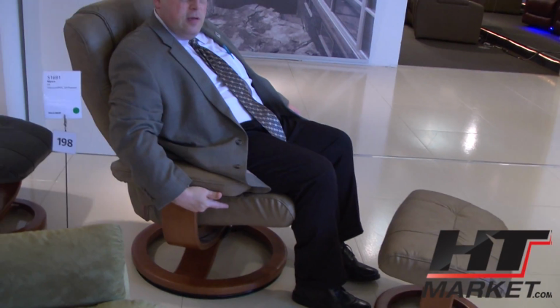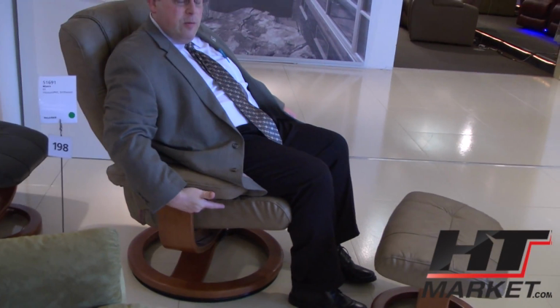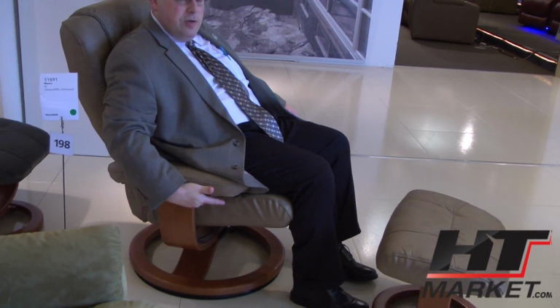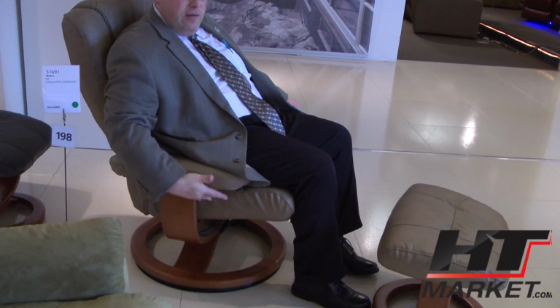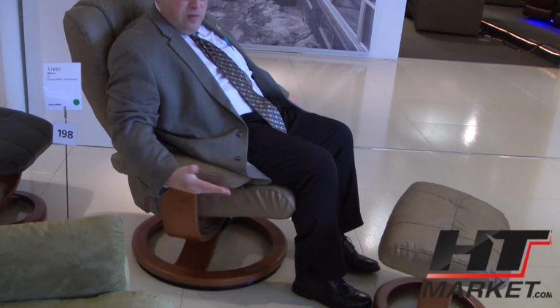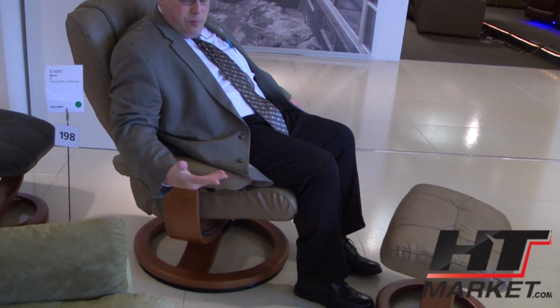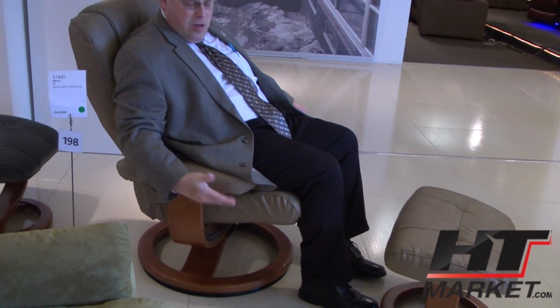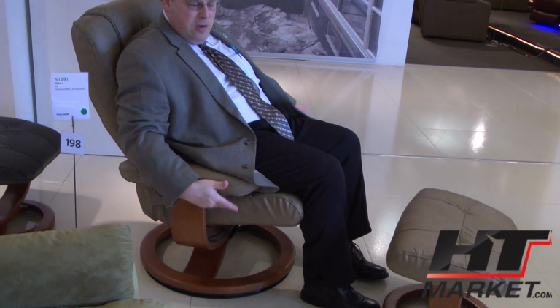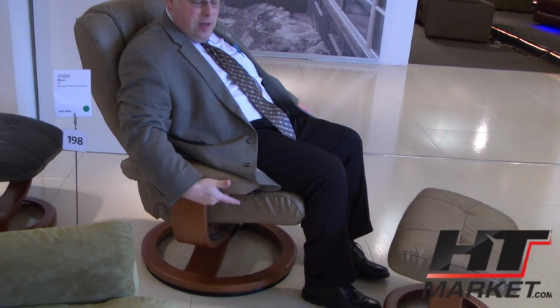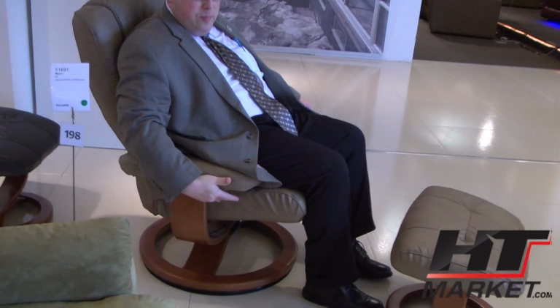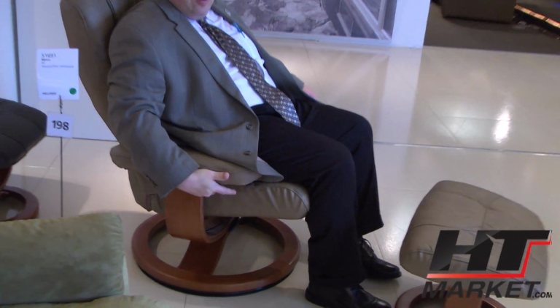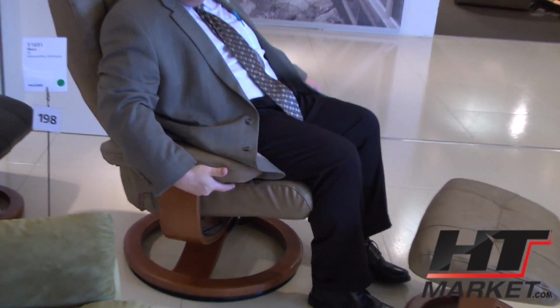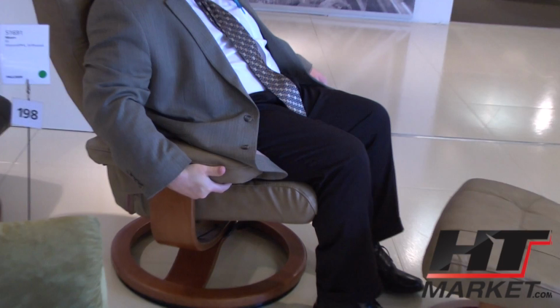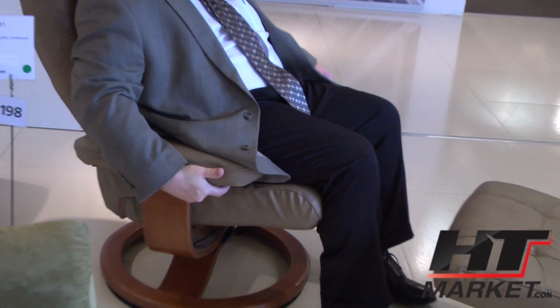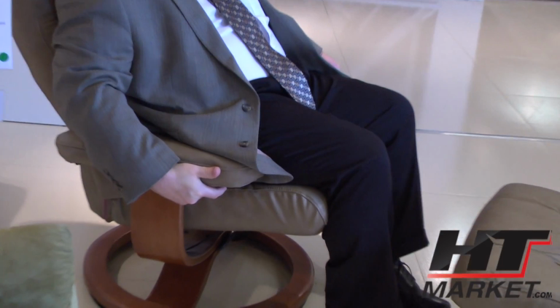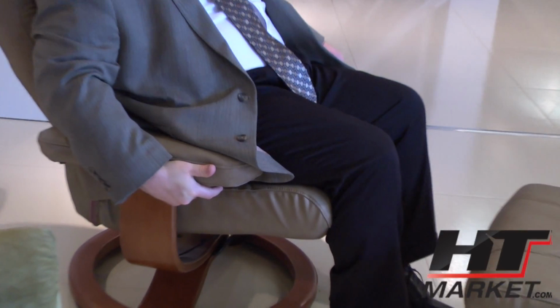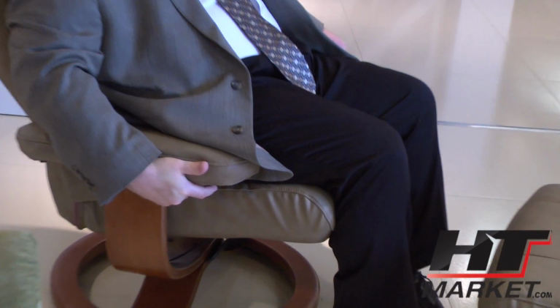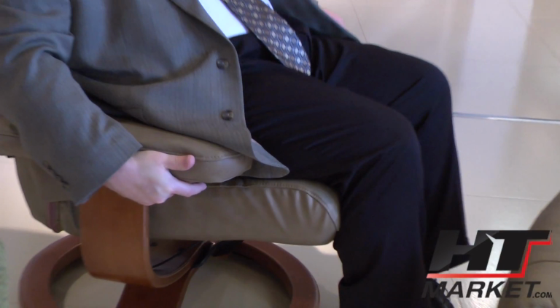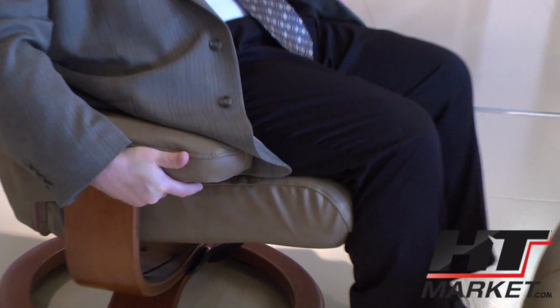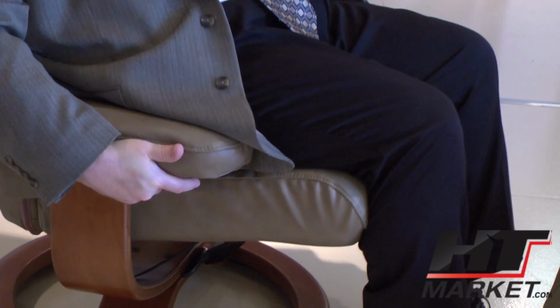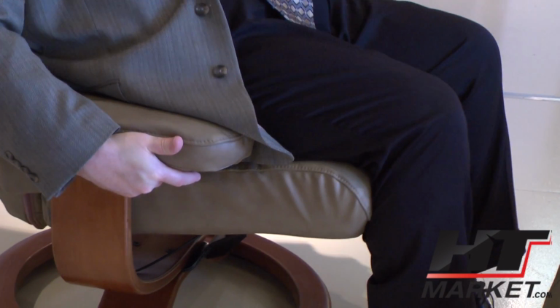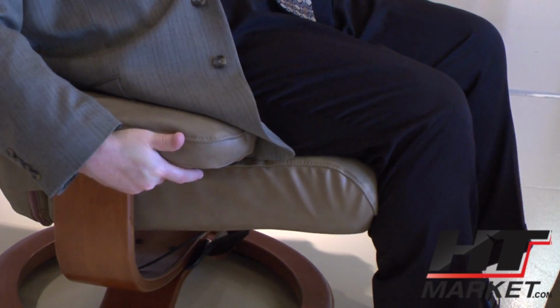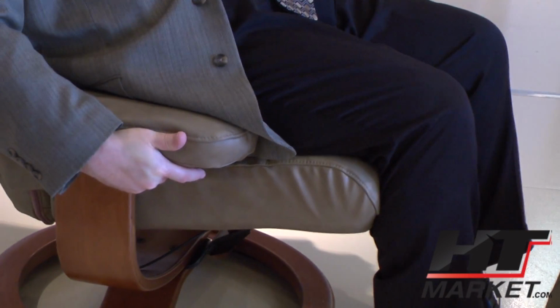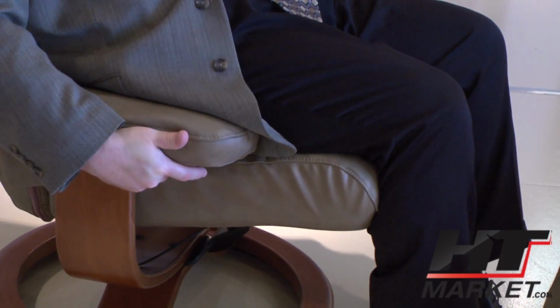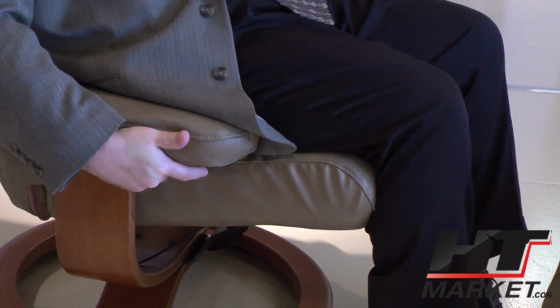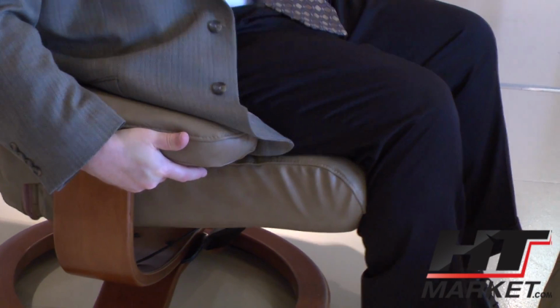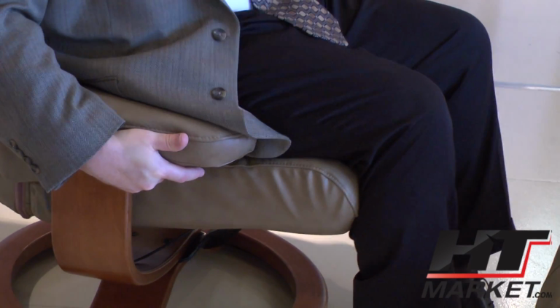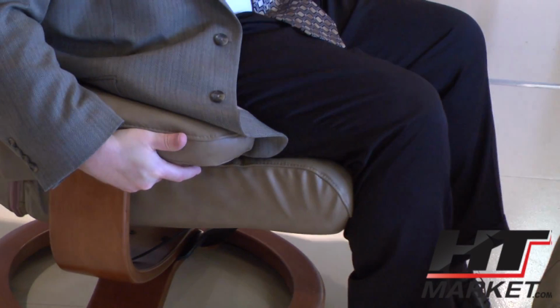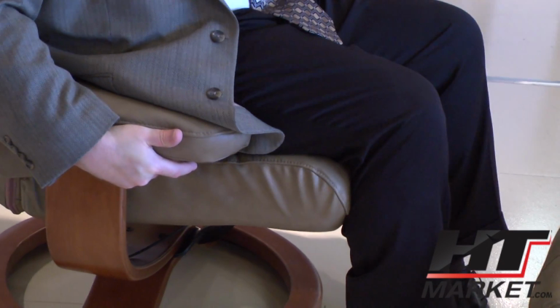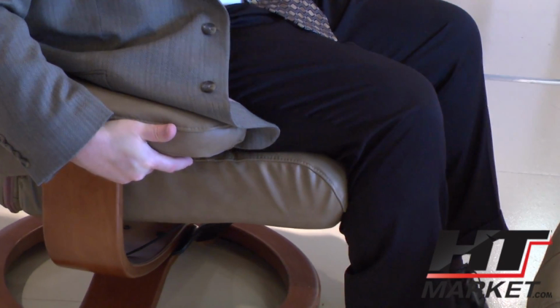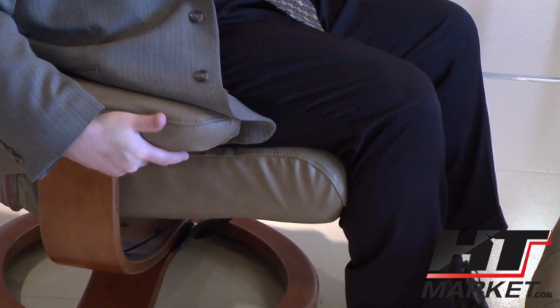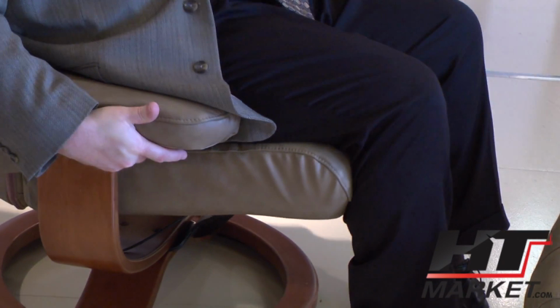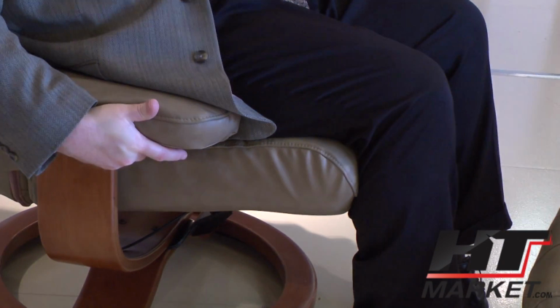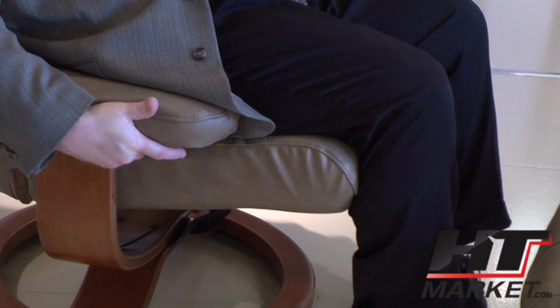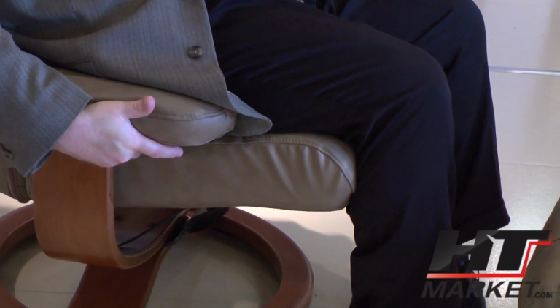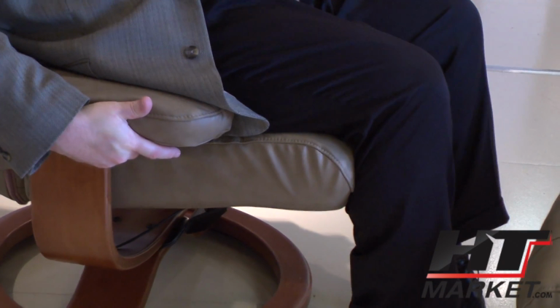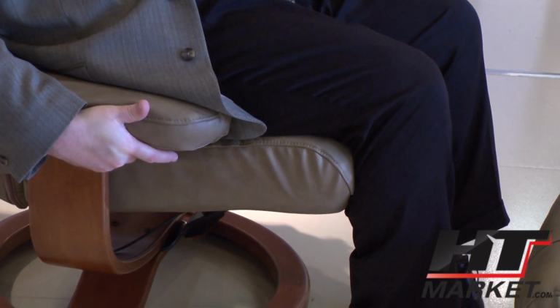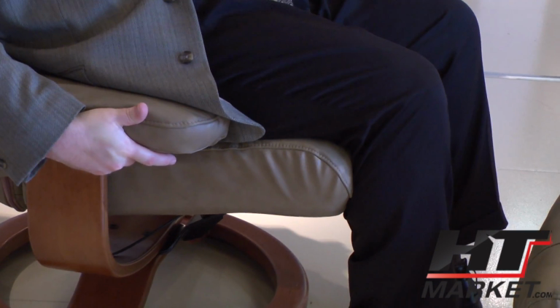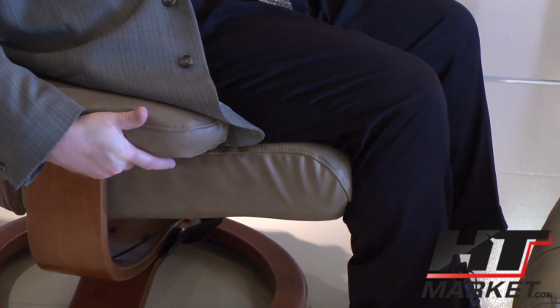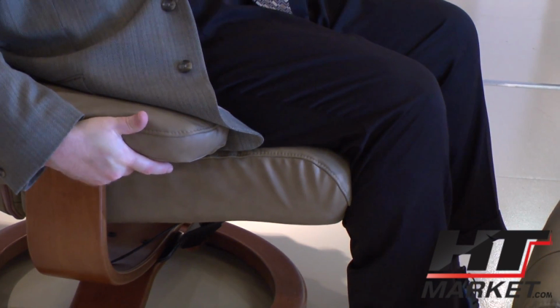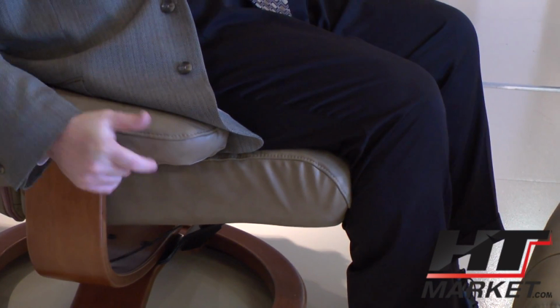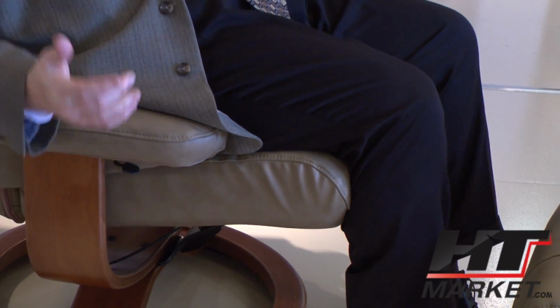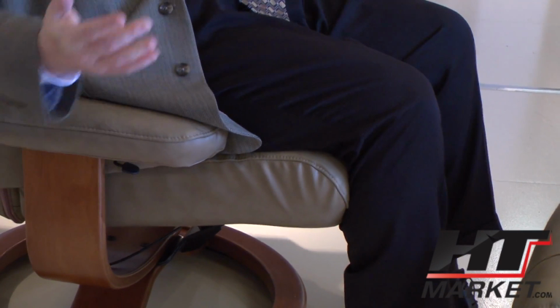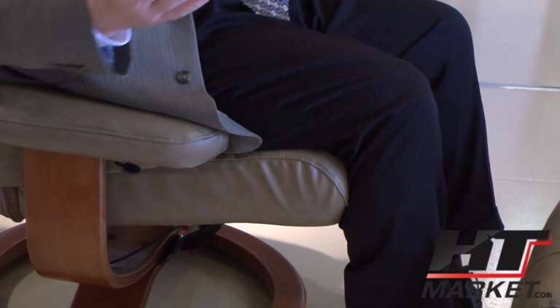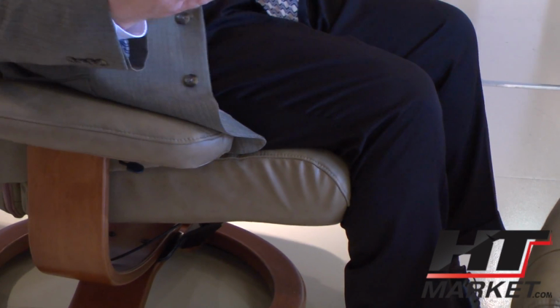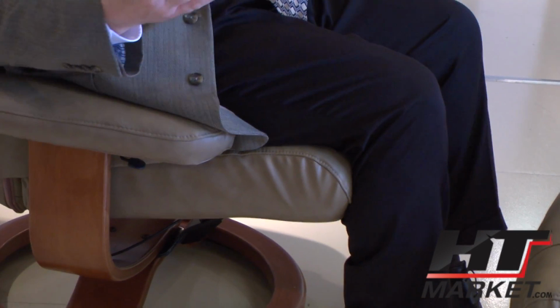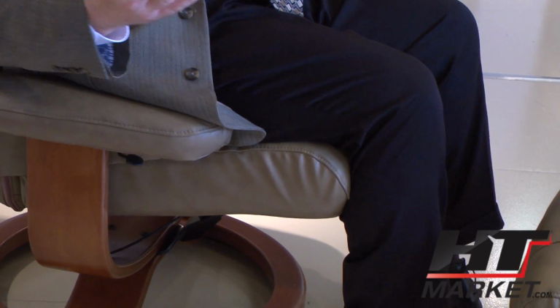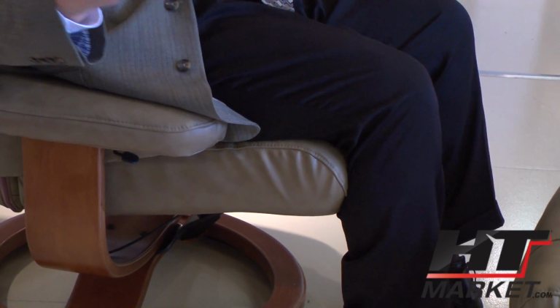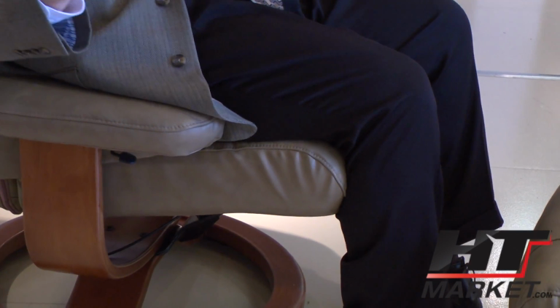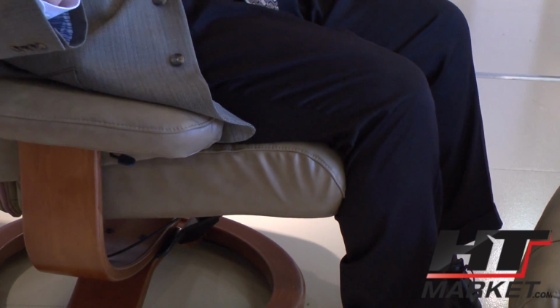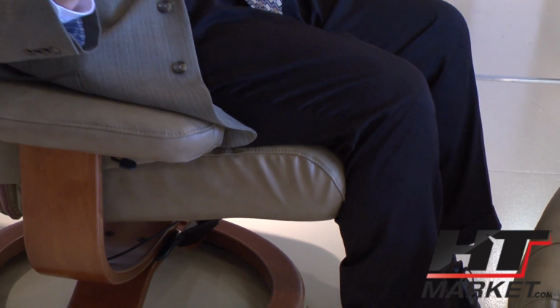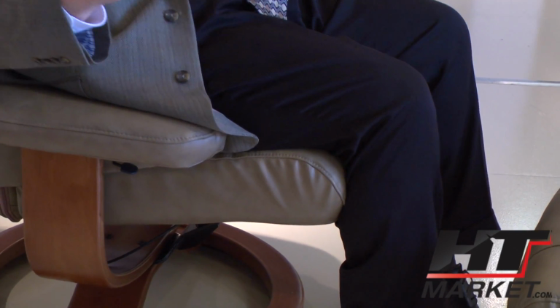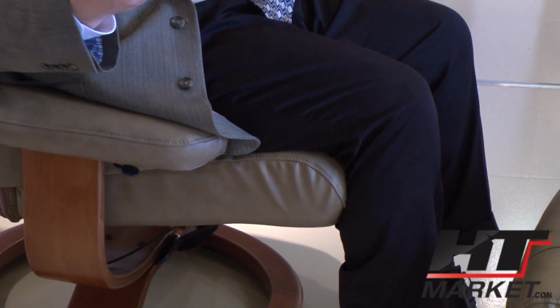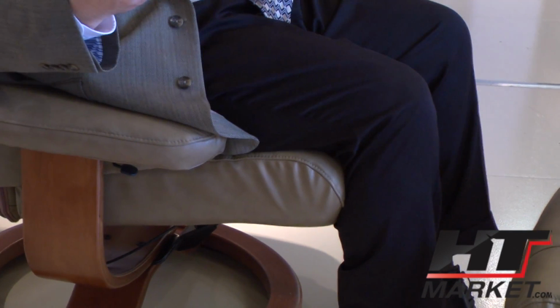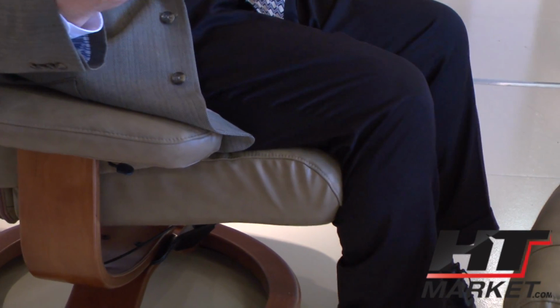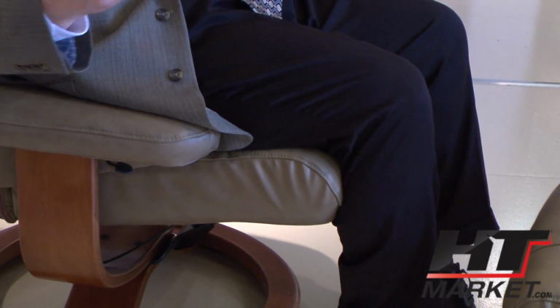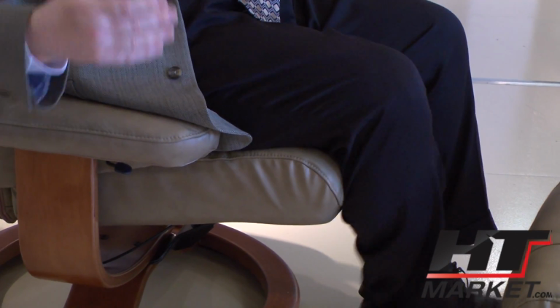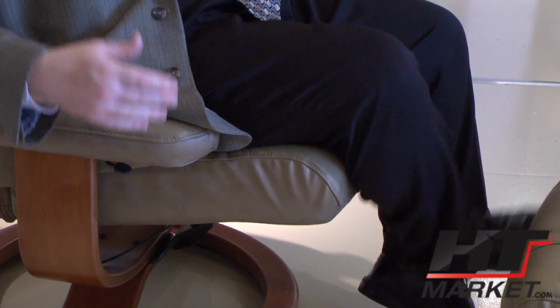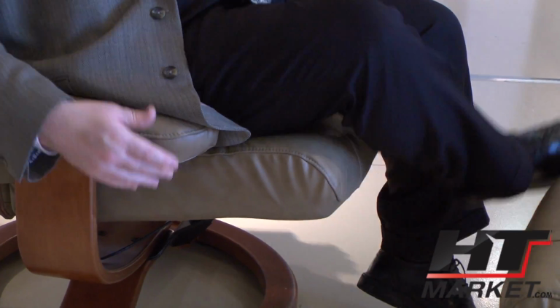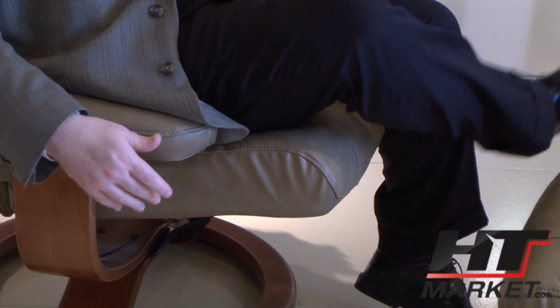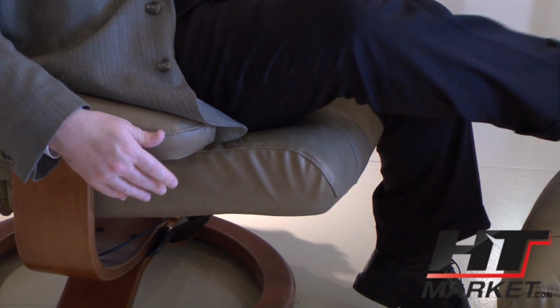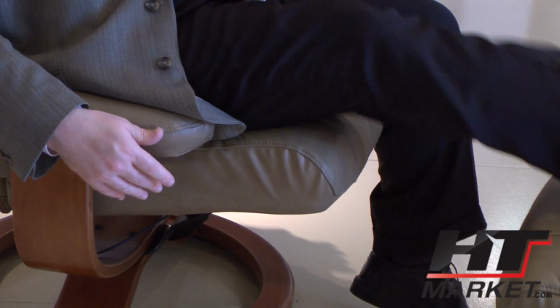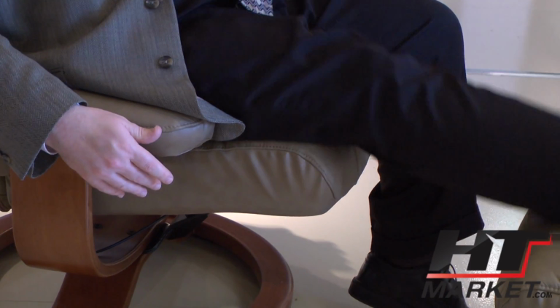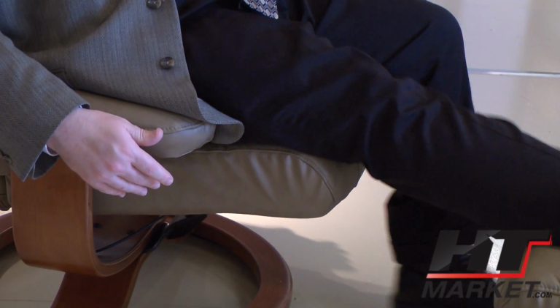When you lift the button up, it allows you to recline it, and when you let go of the button it locks it into place. And then you put your feet on the ottoman.